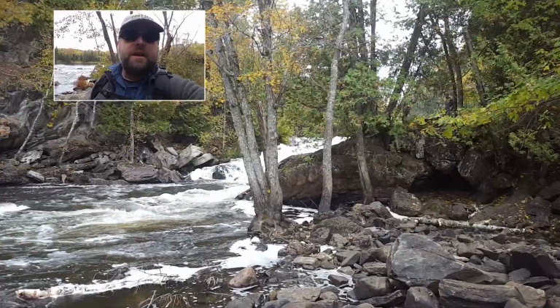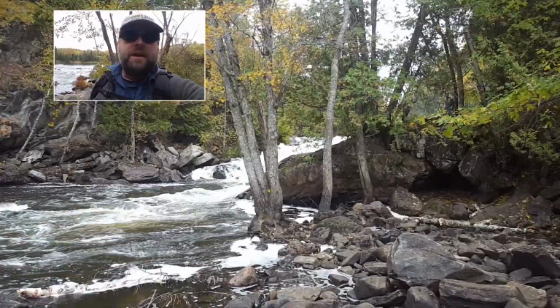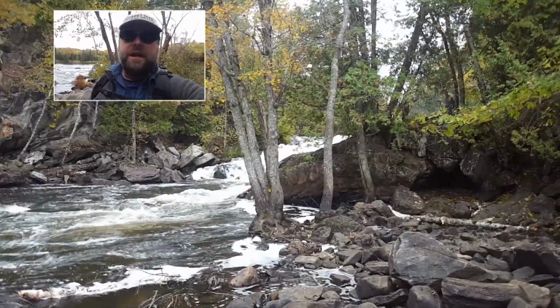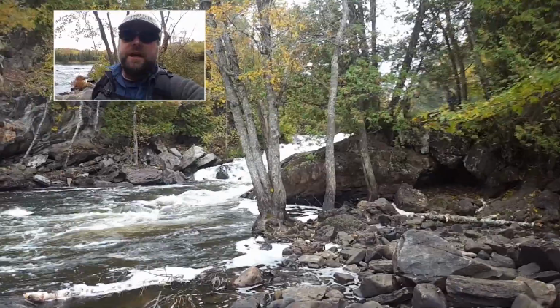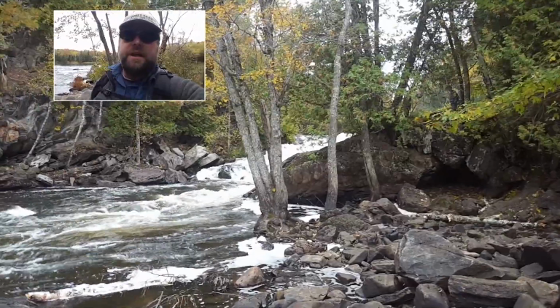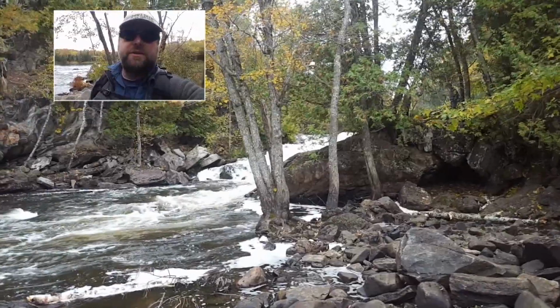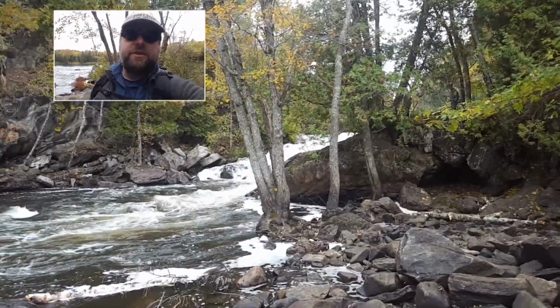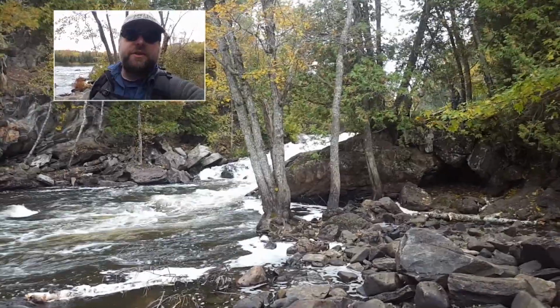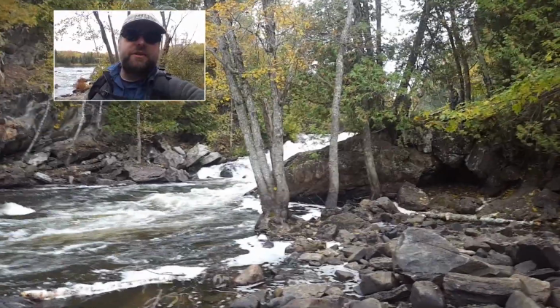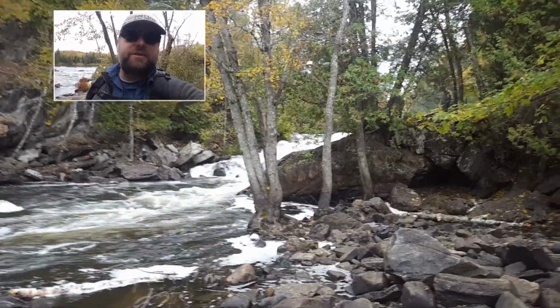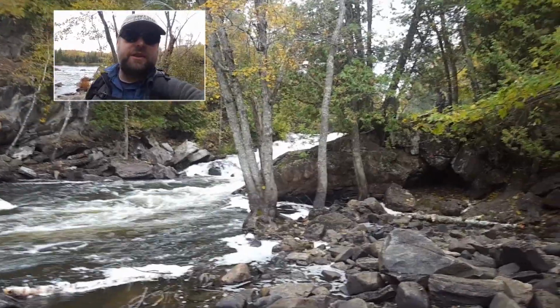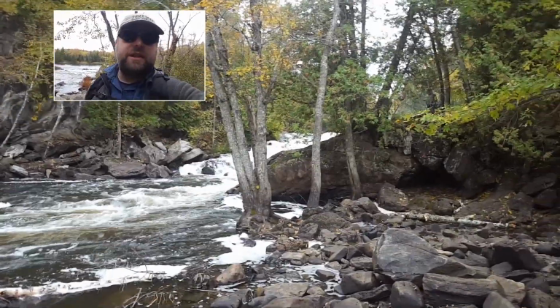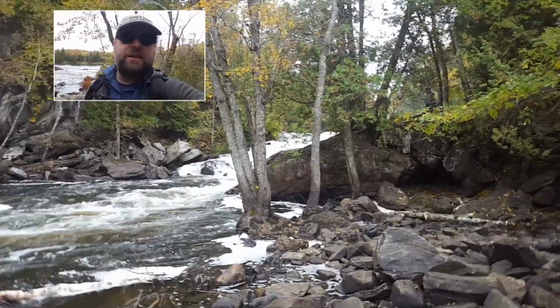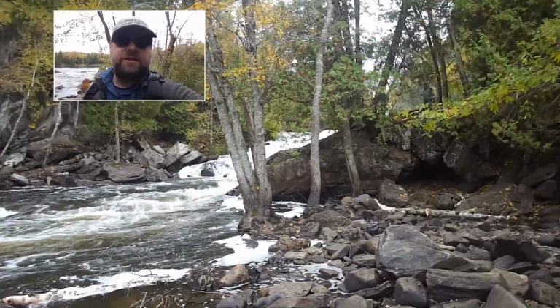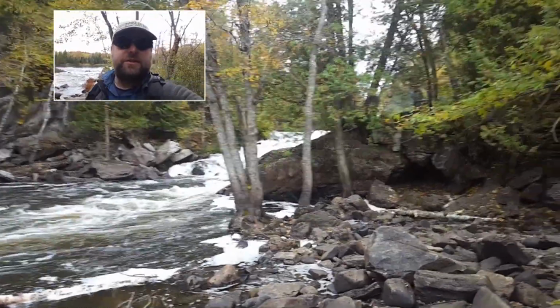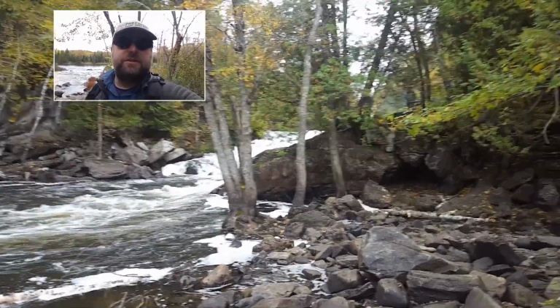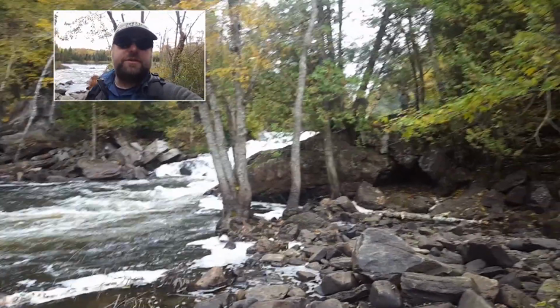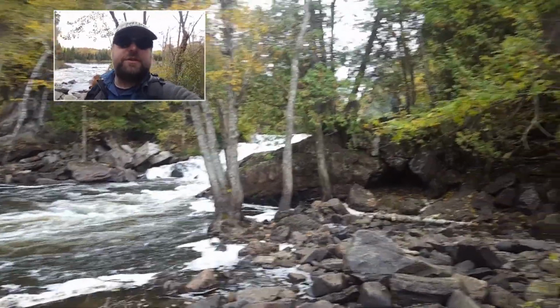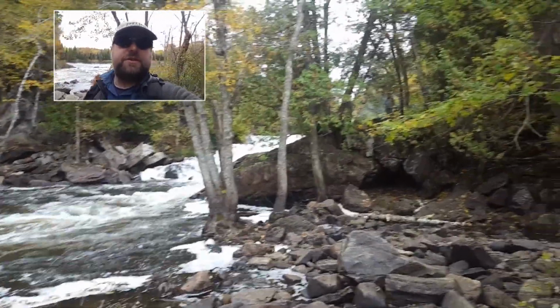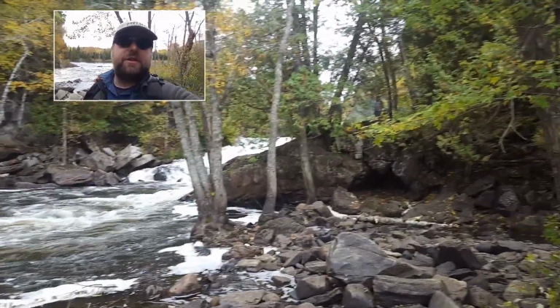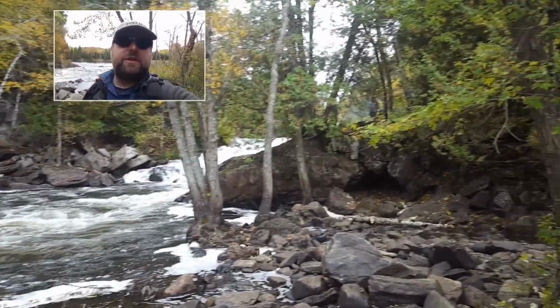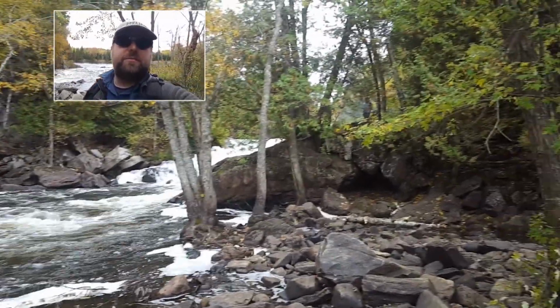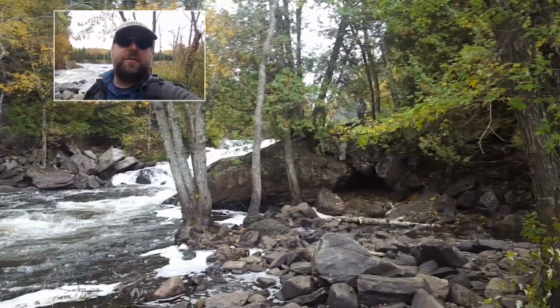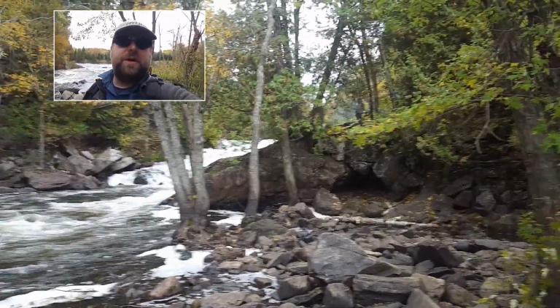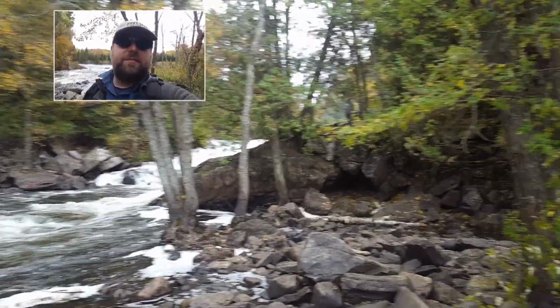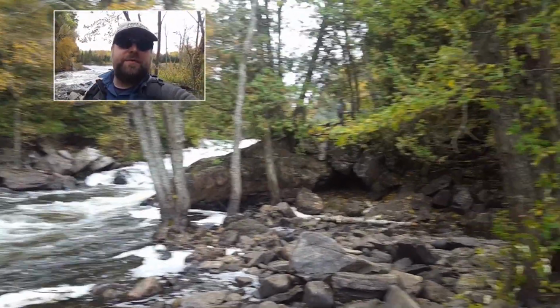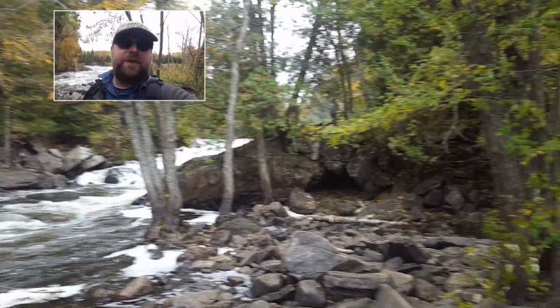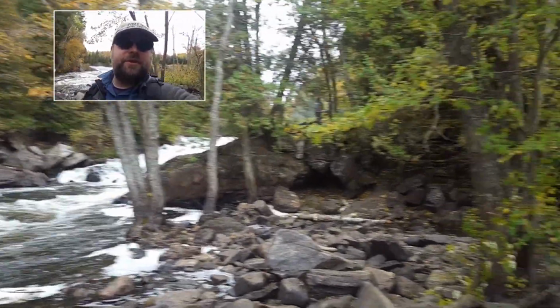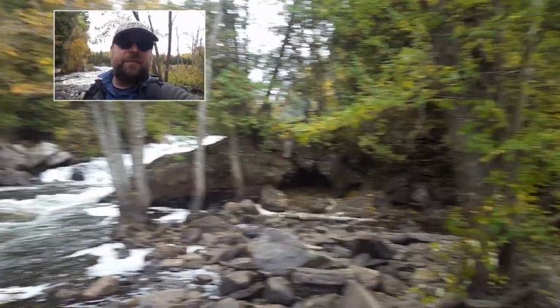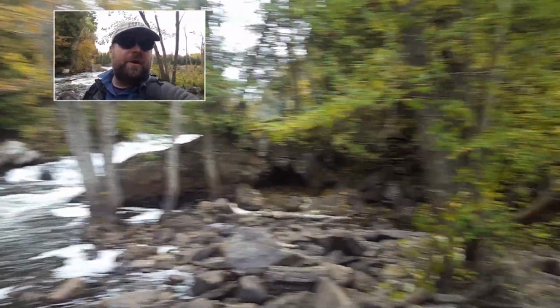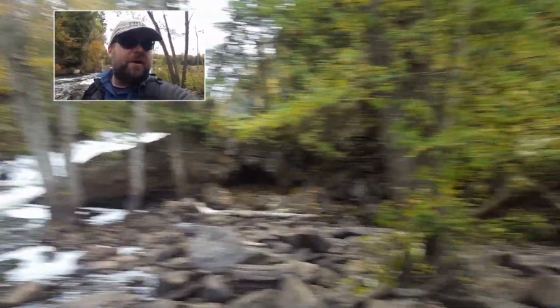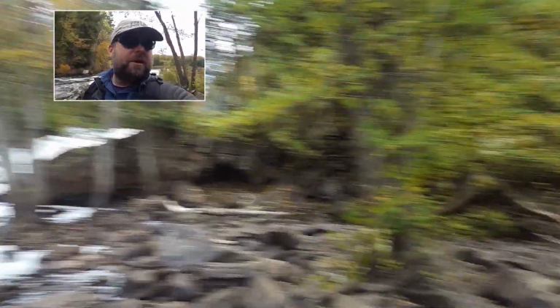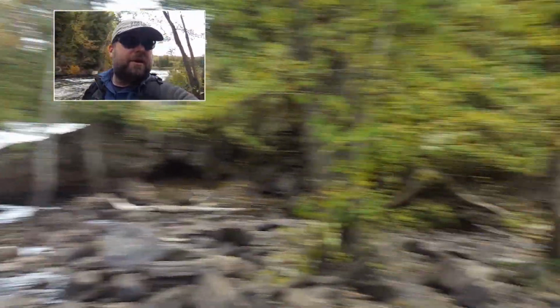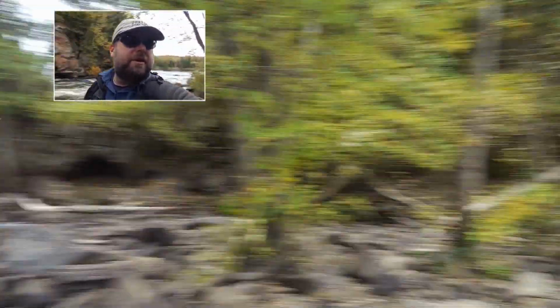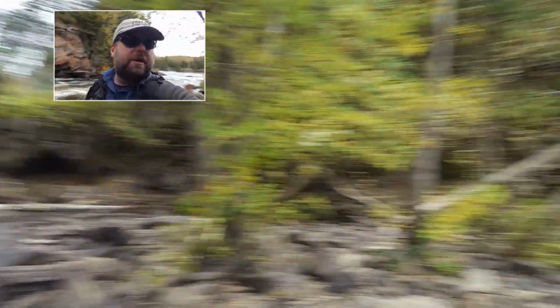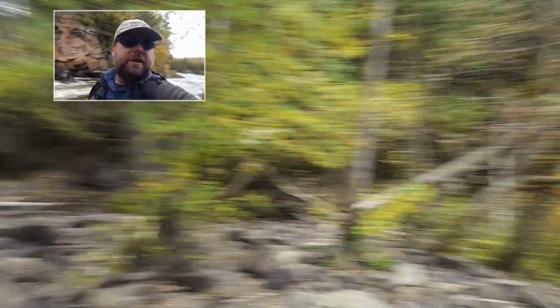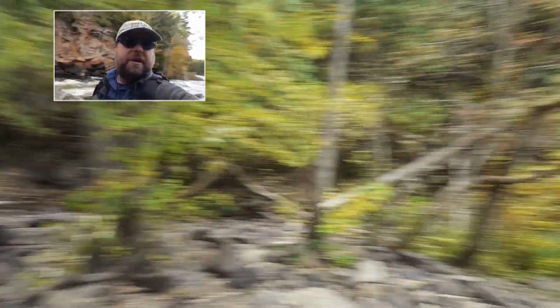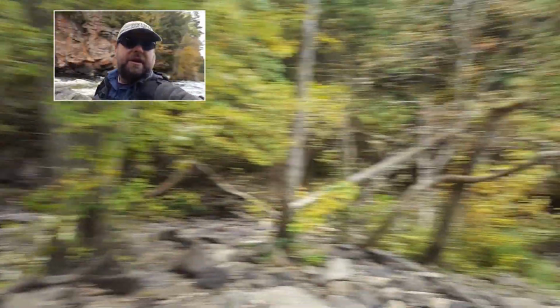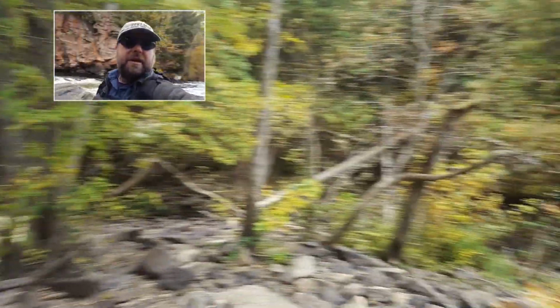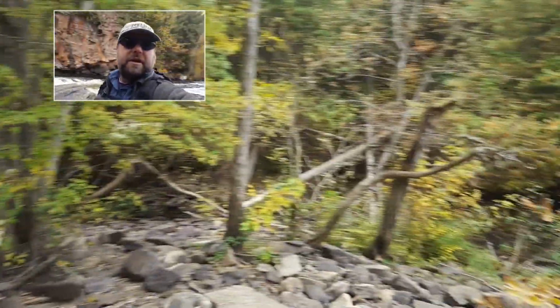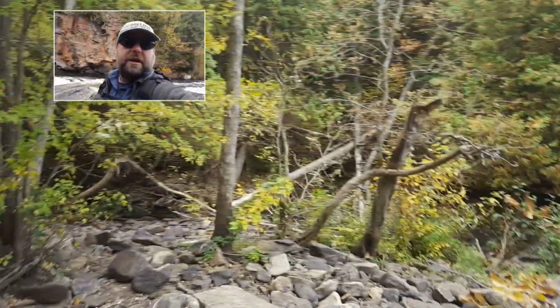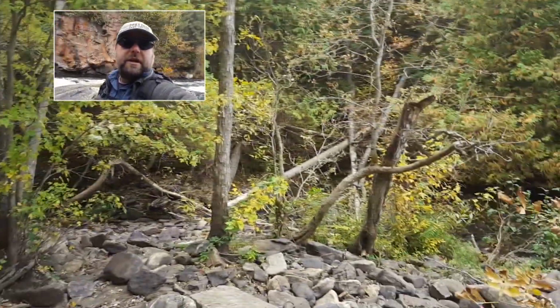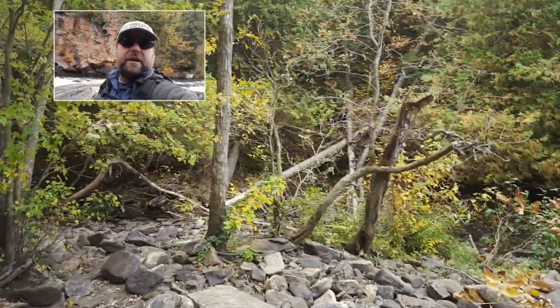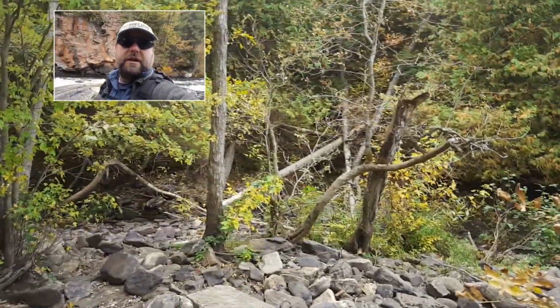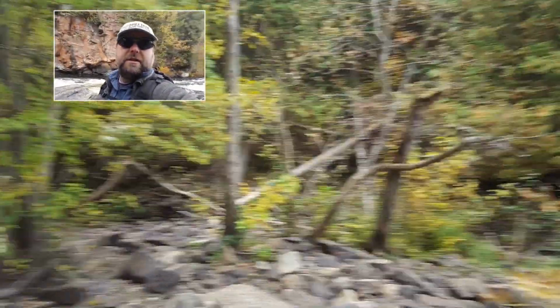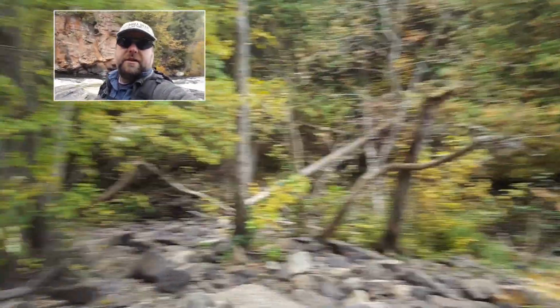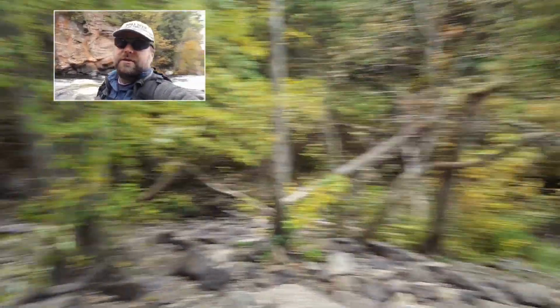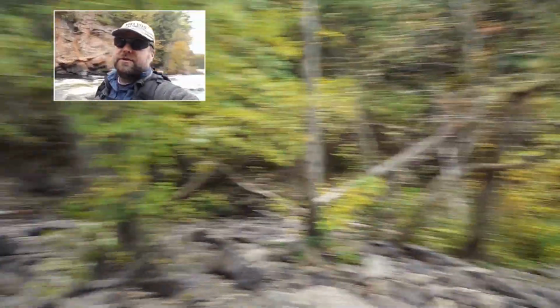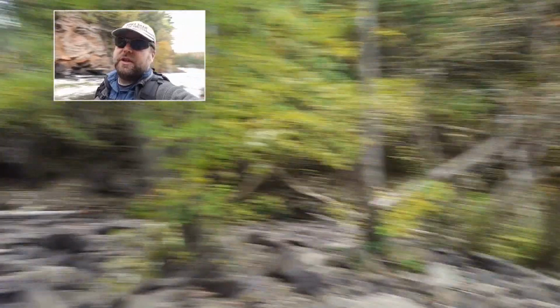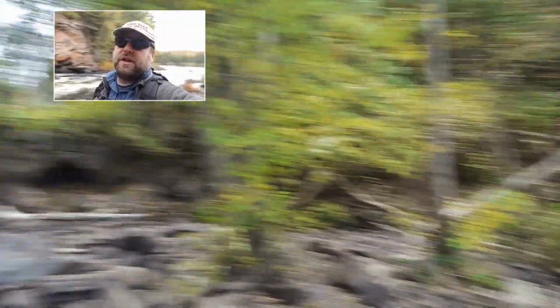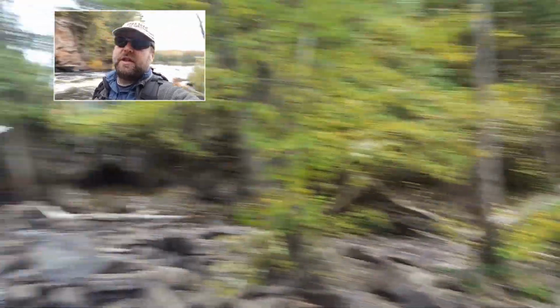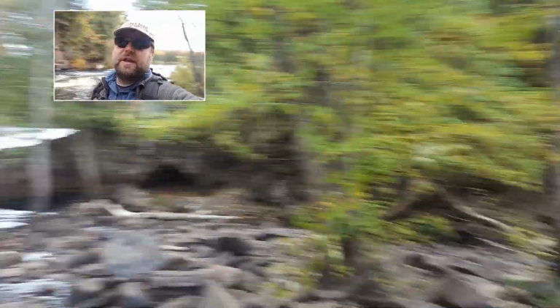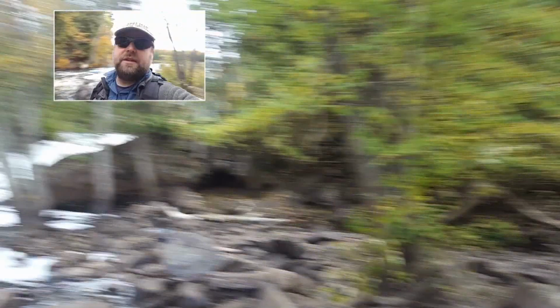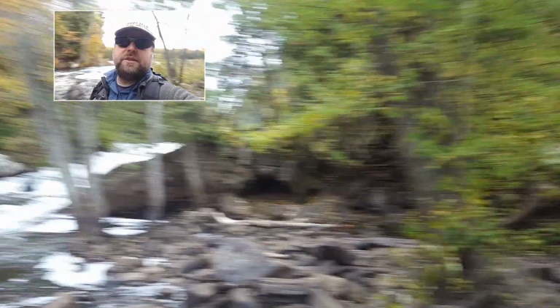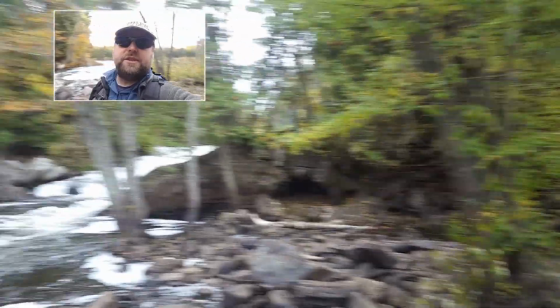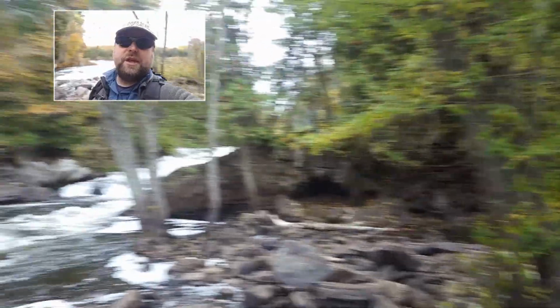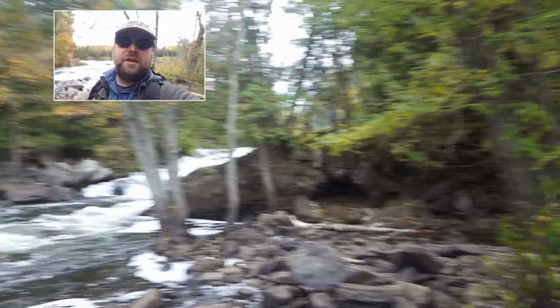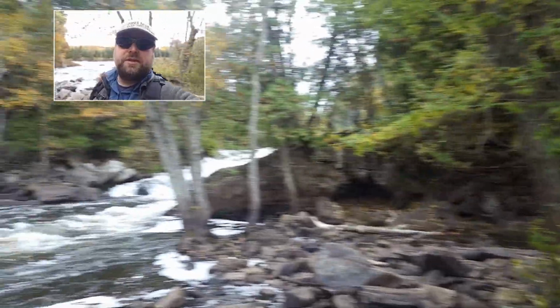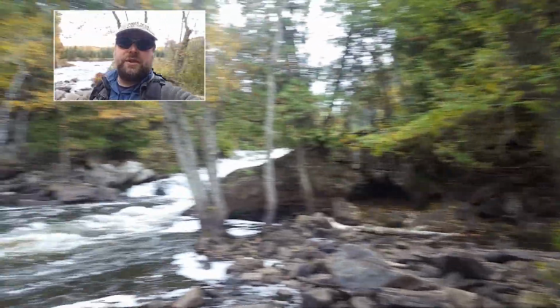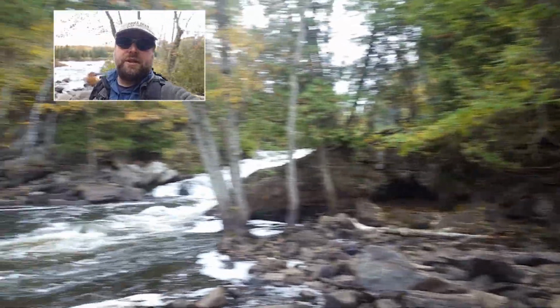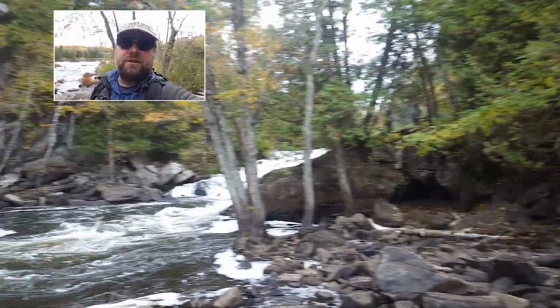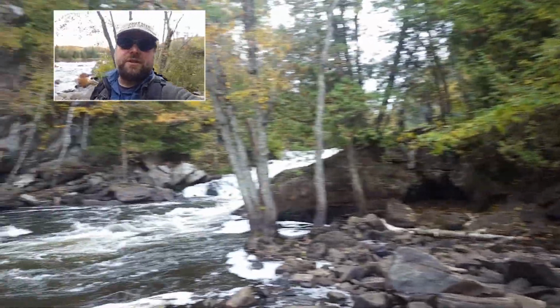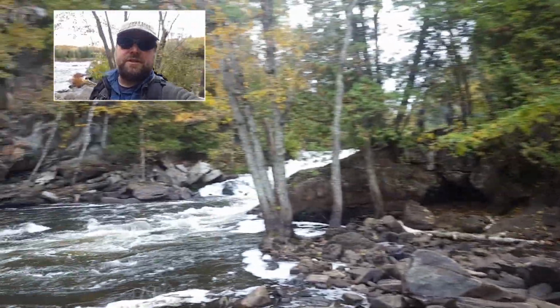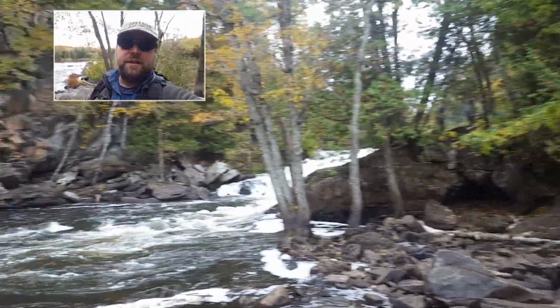This is Egan Chutes Provincial Park and there's a lot of neat geology here to see.